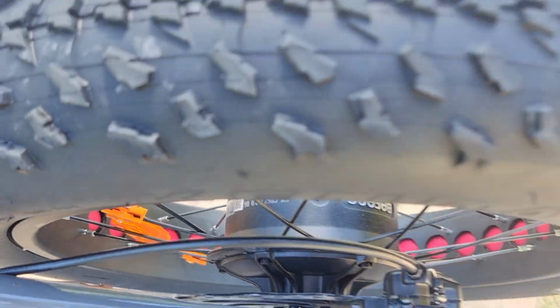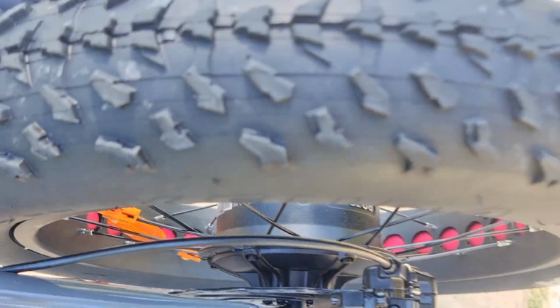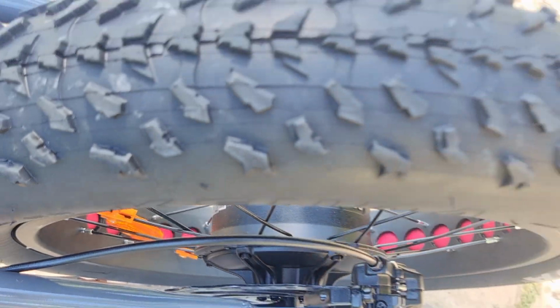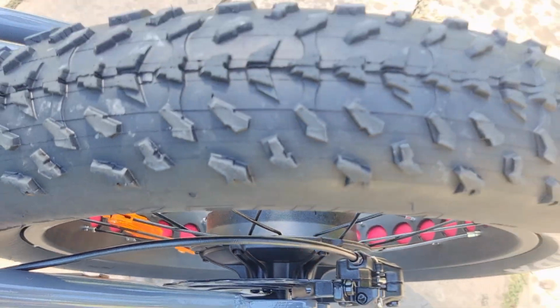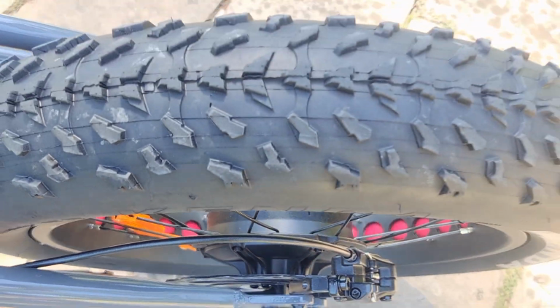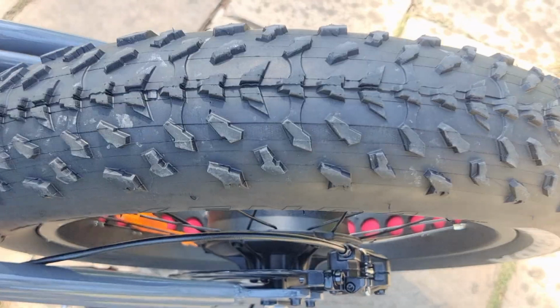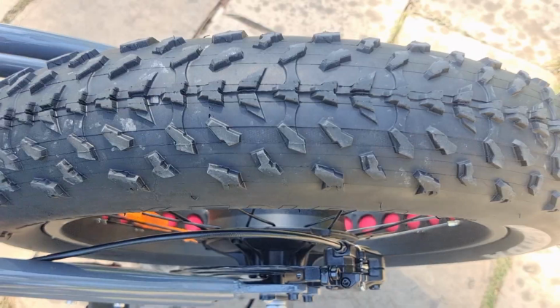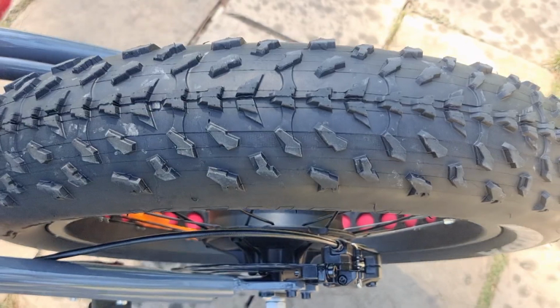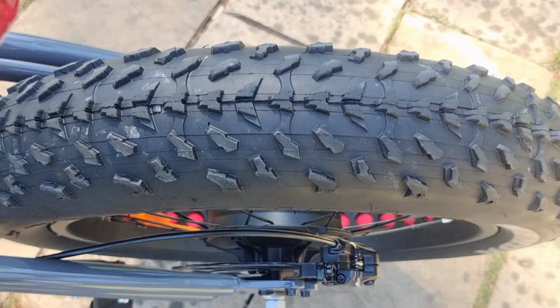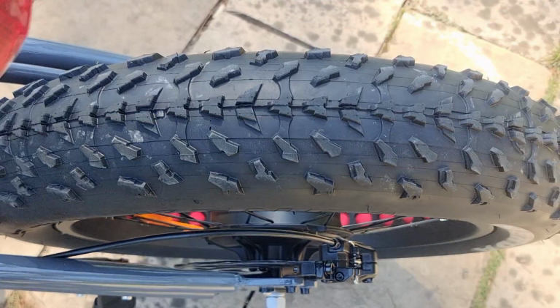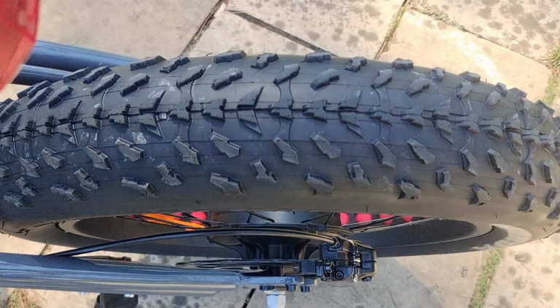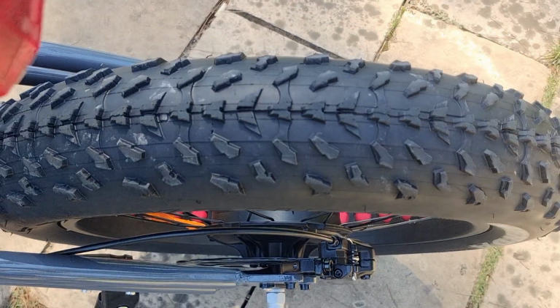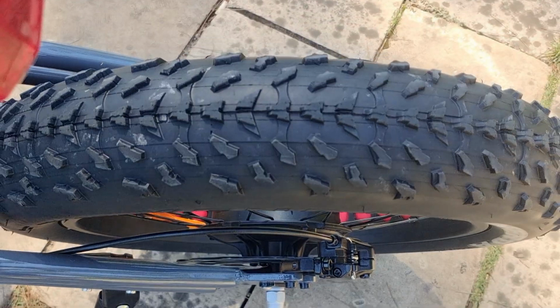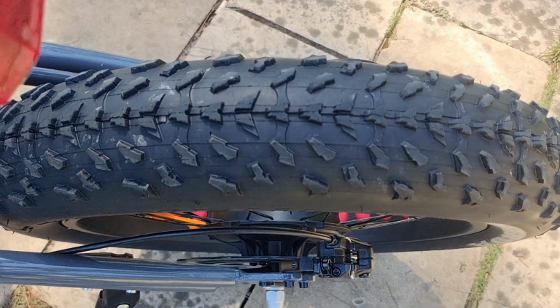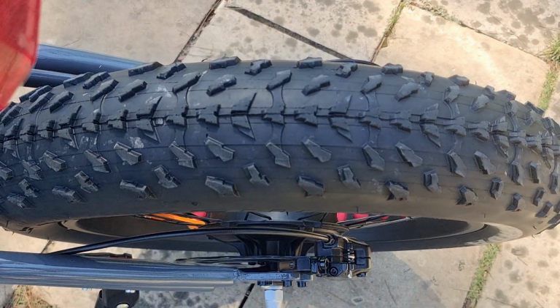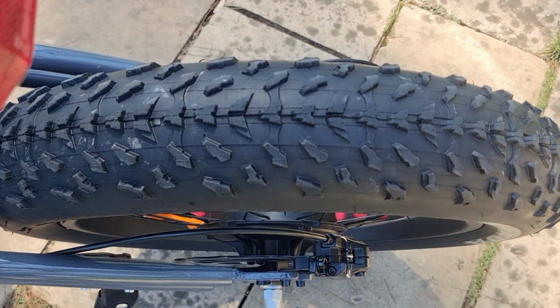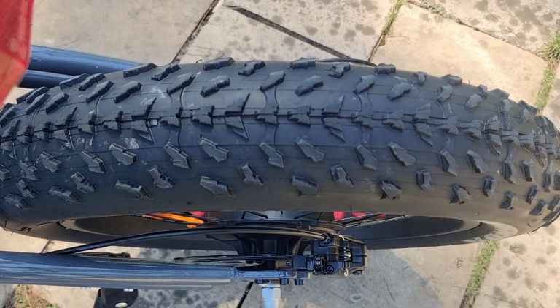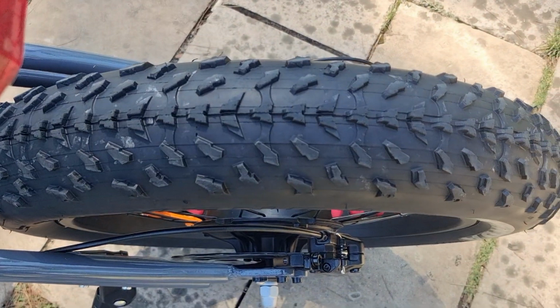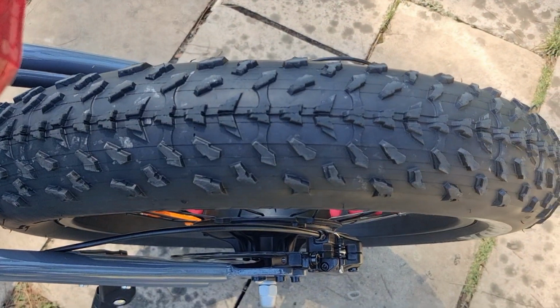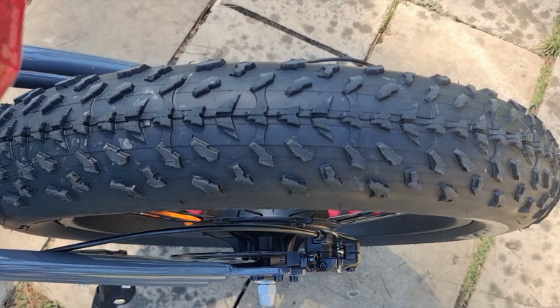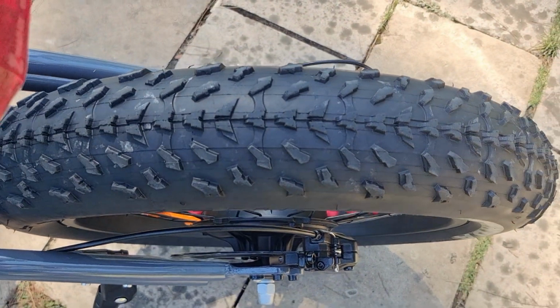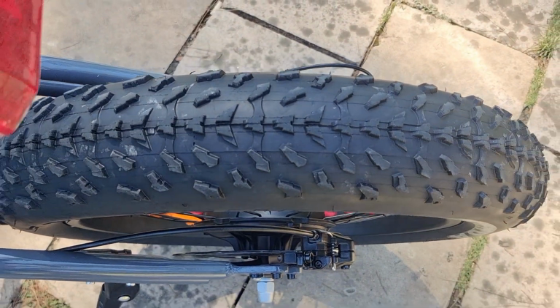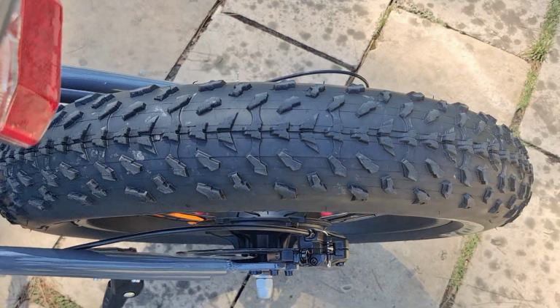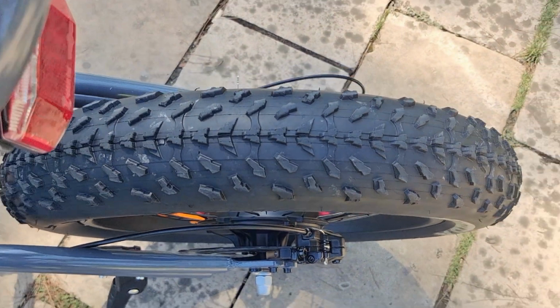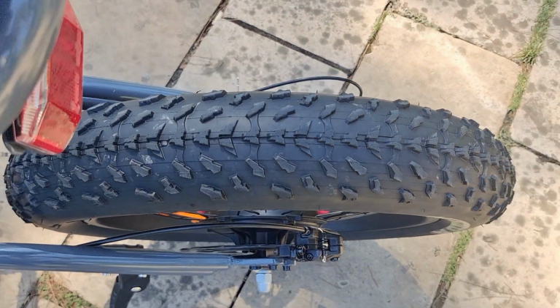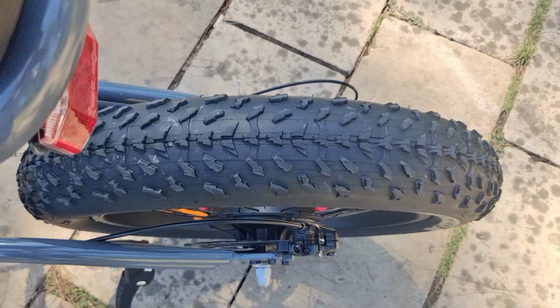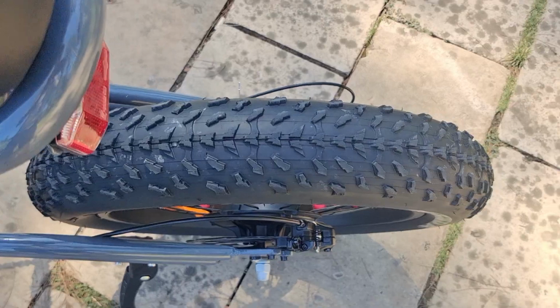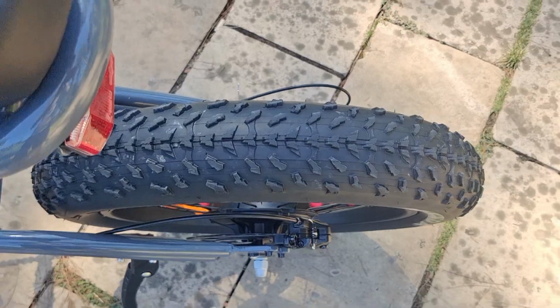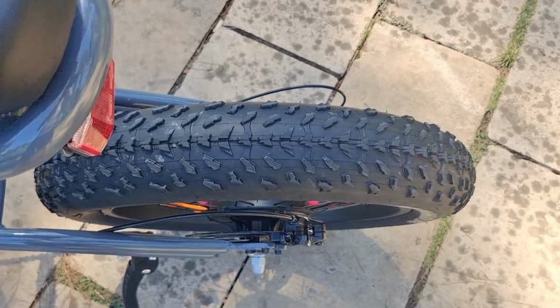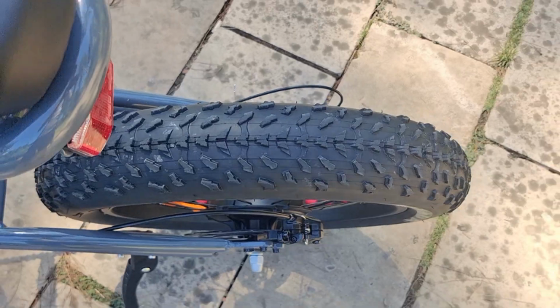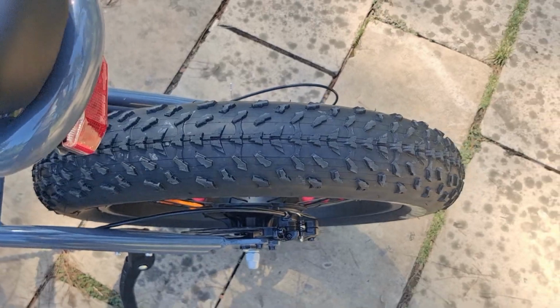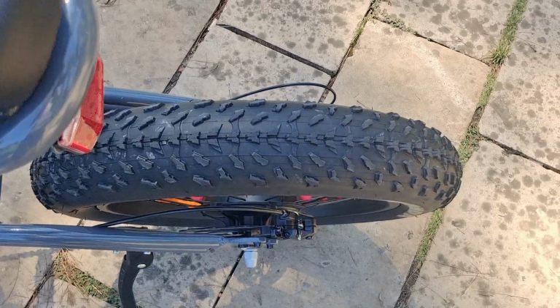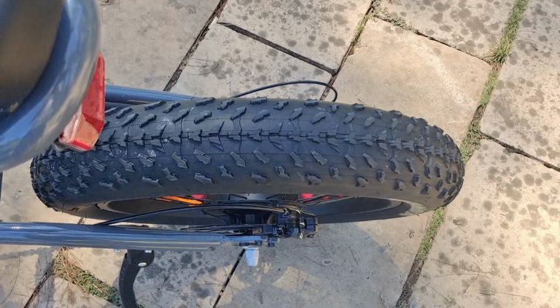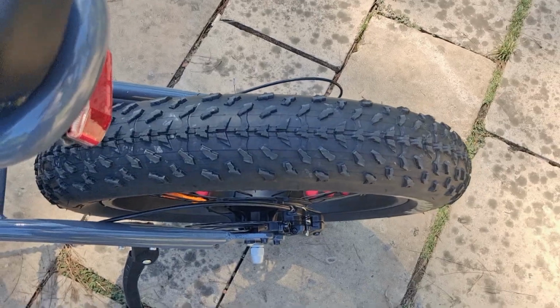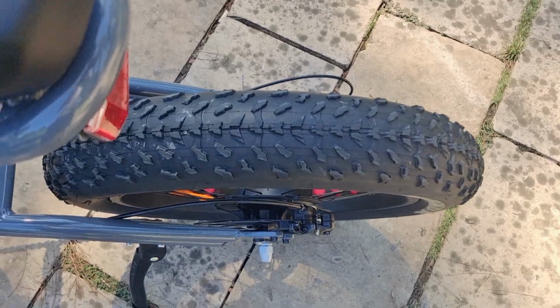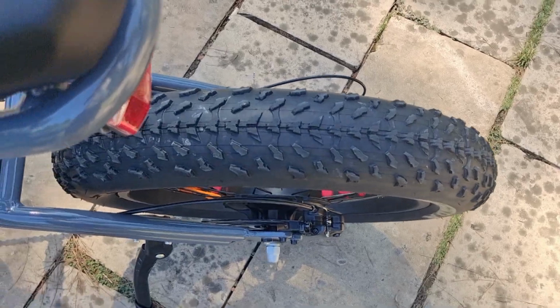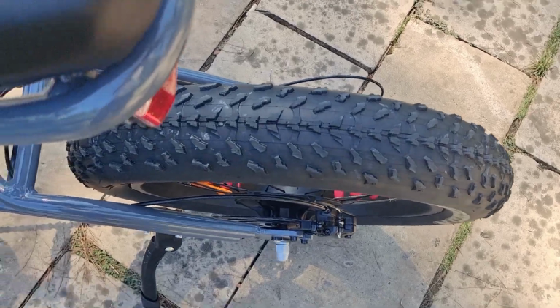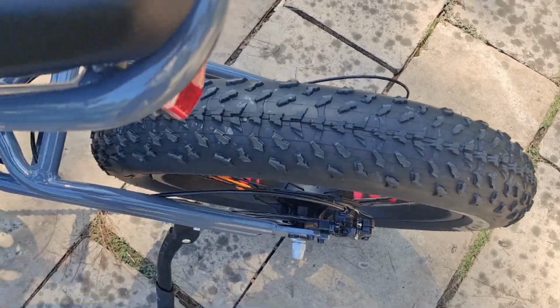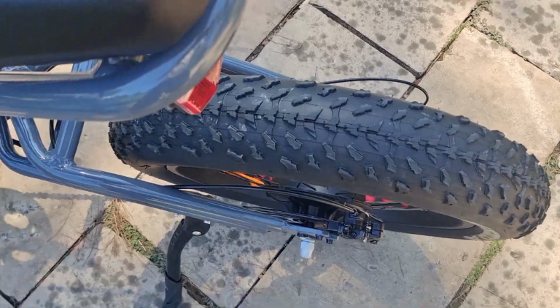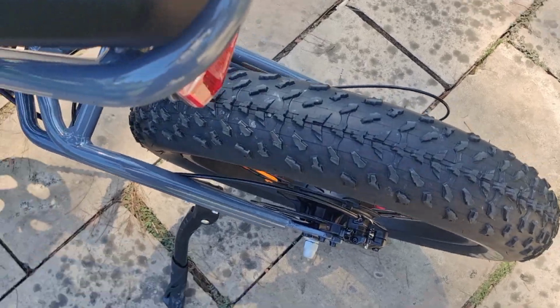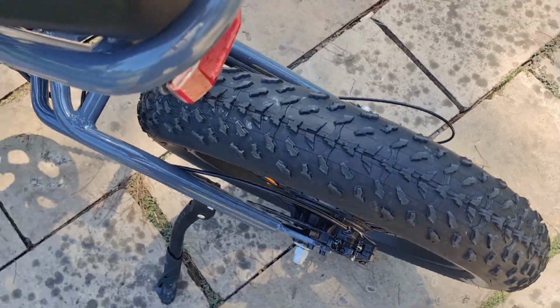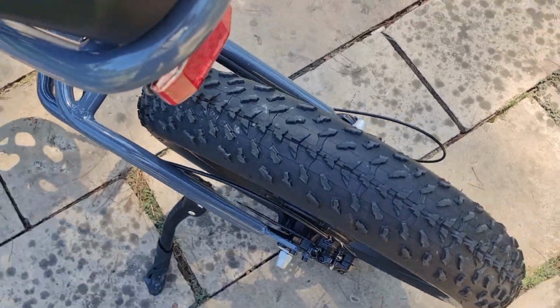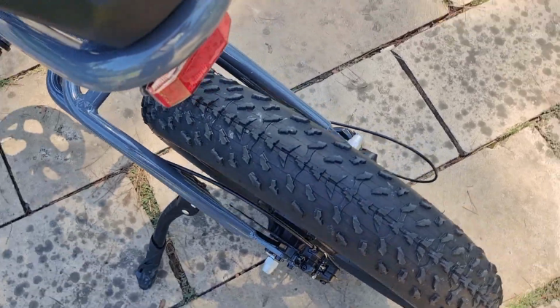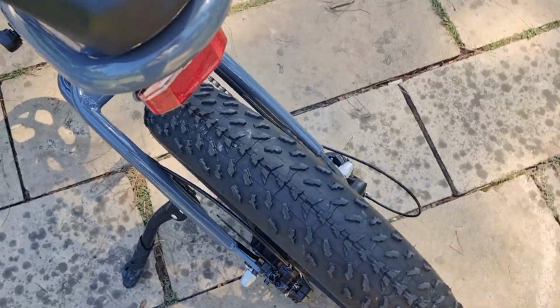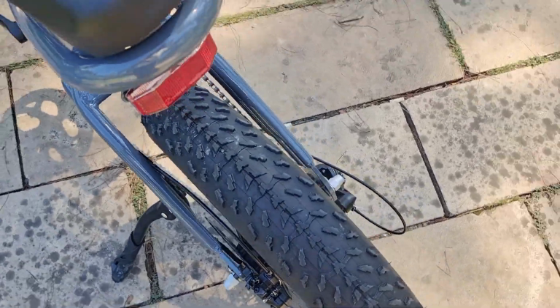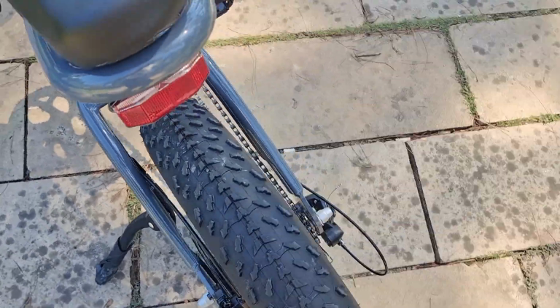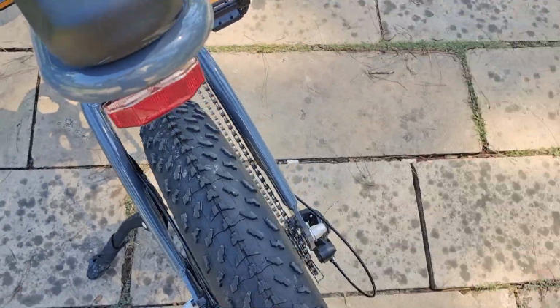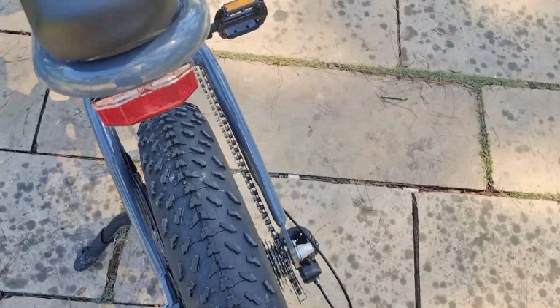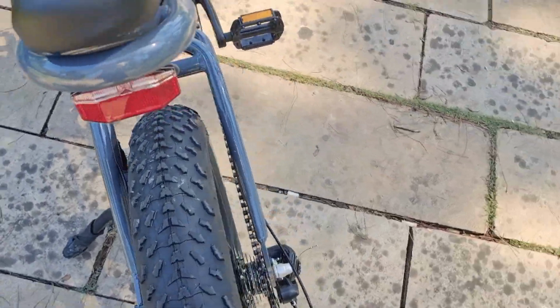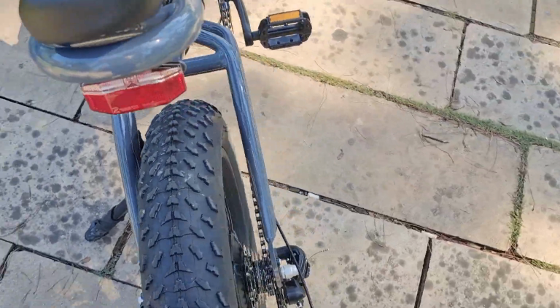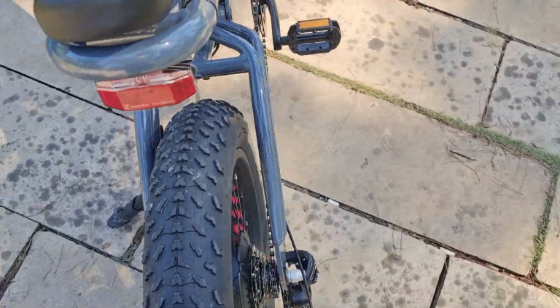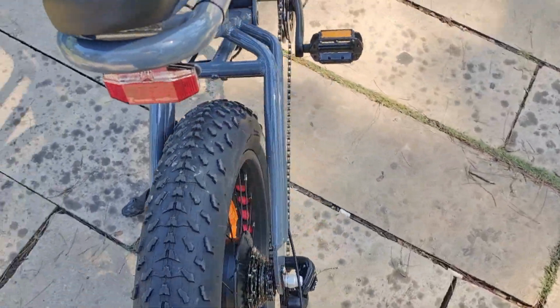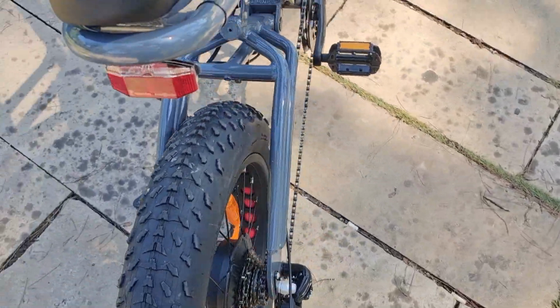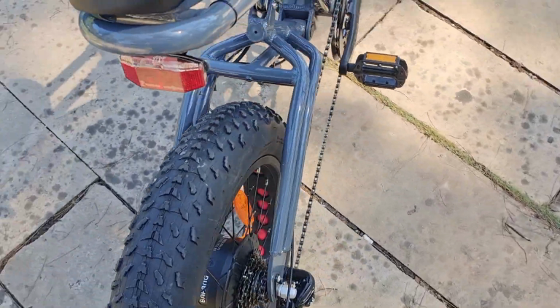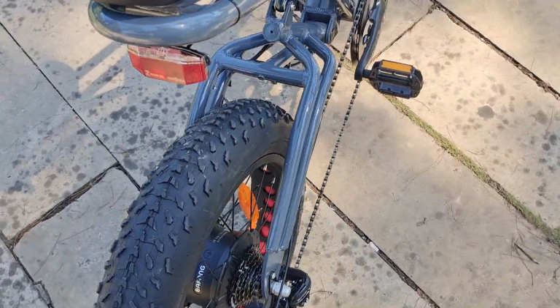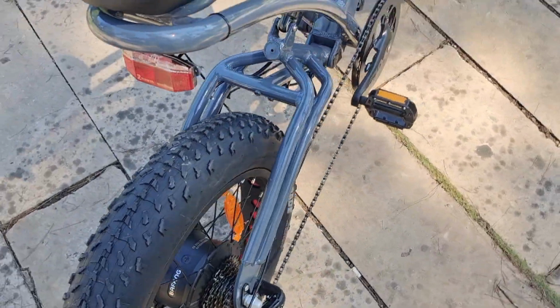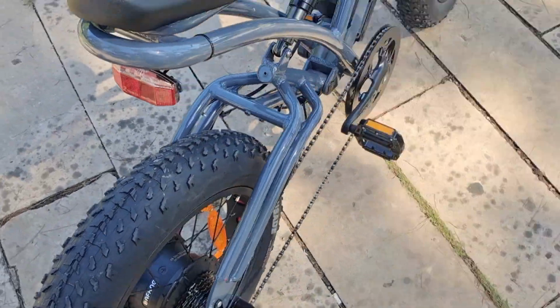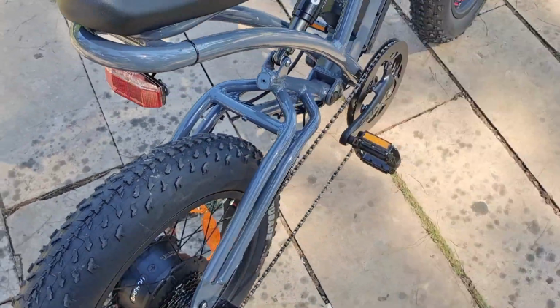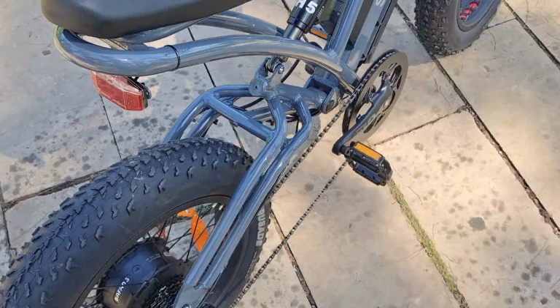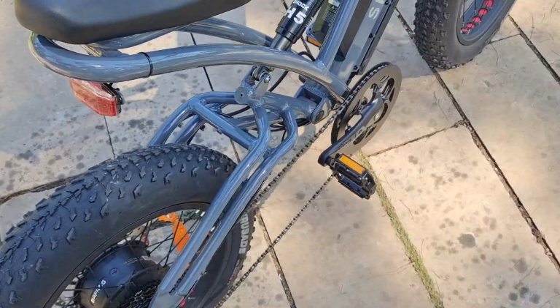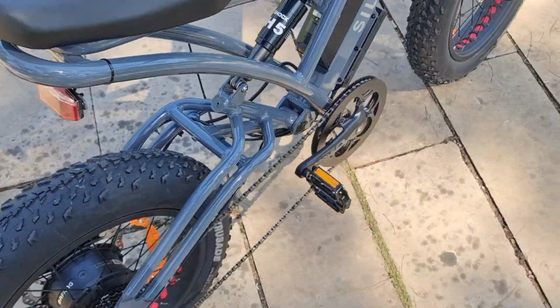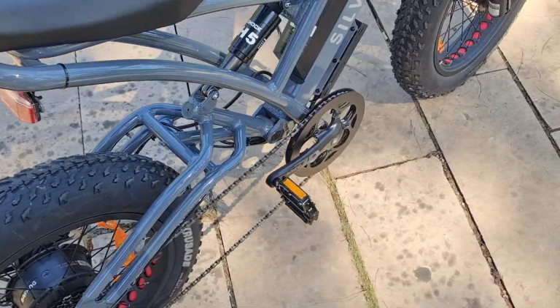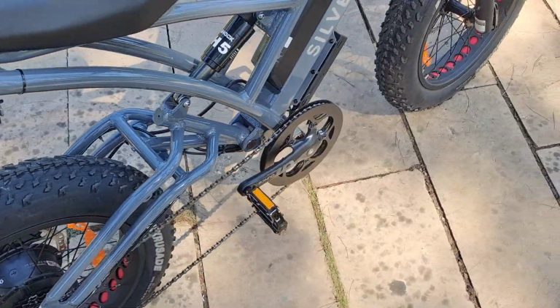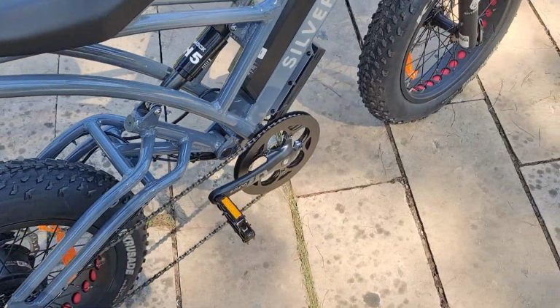20-inch plus 4-inch fat tire, and rear and front LED lights.